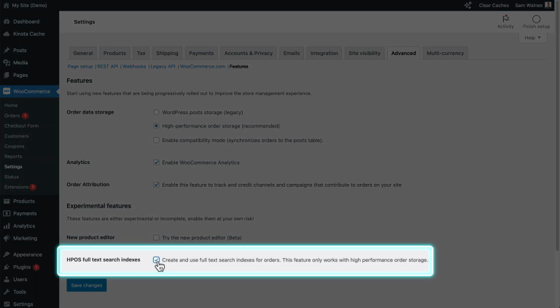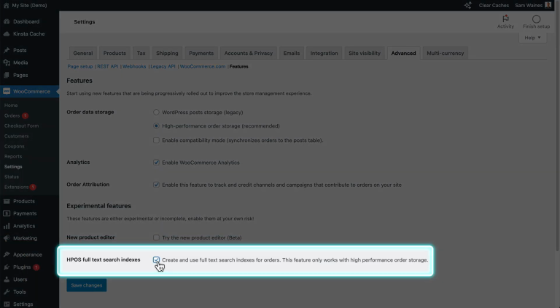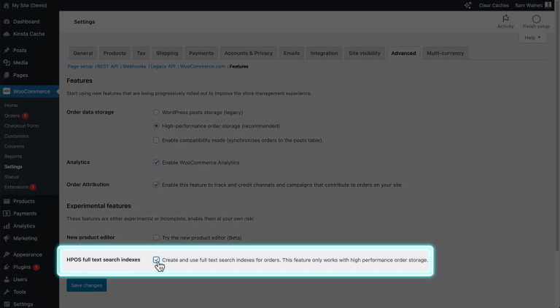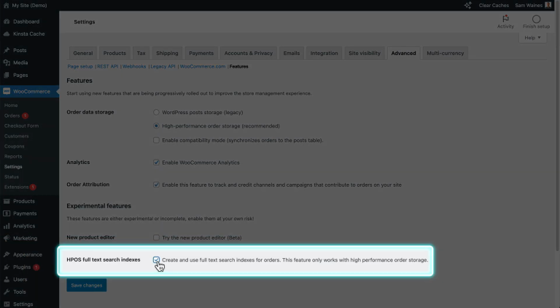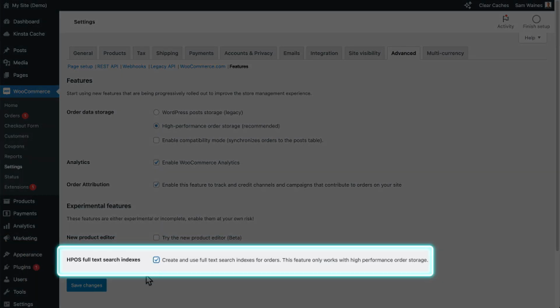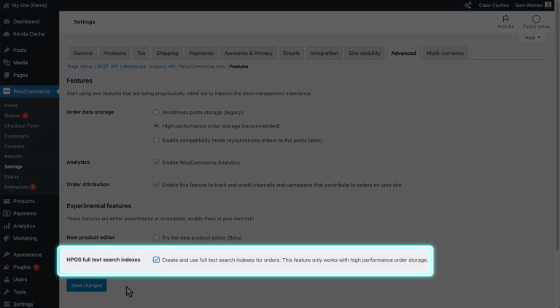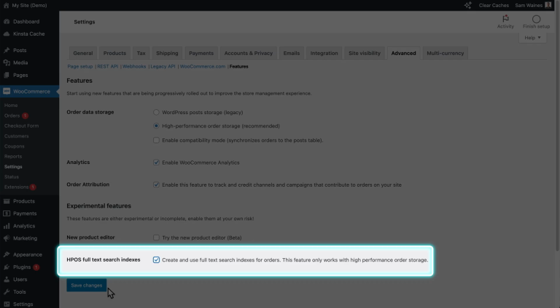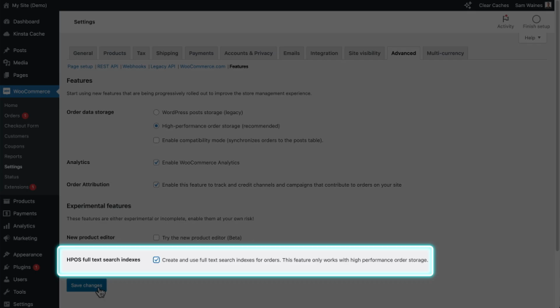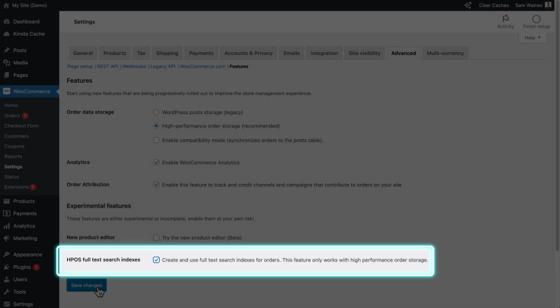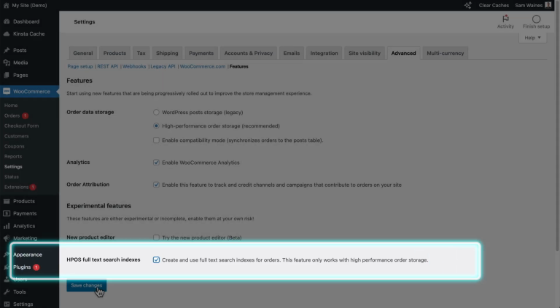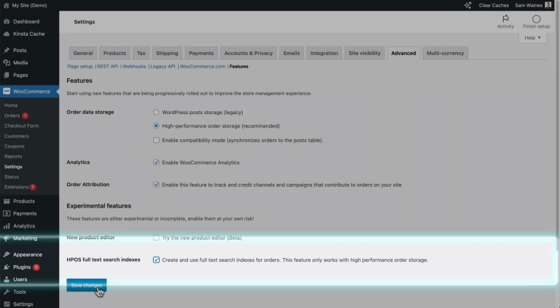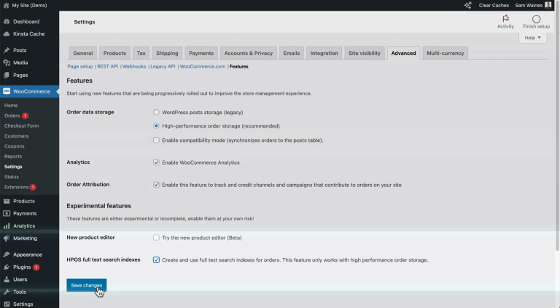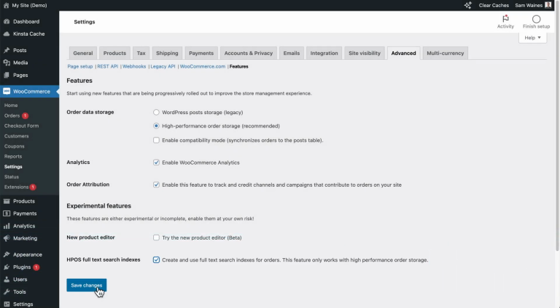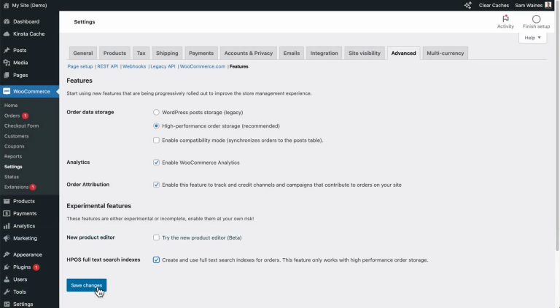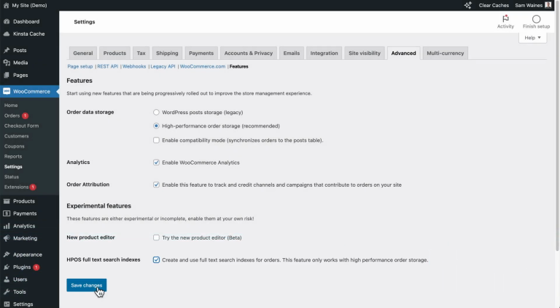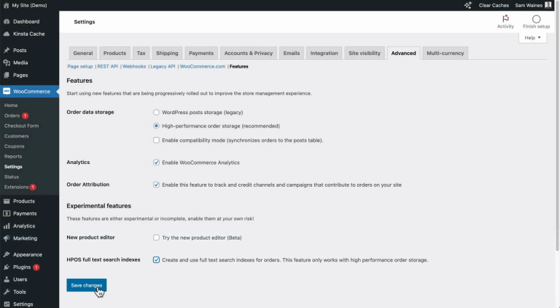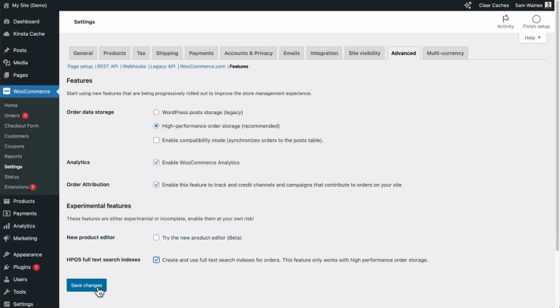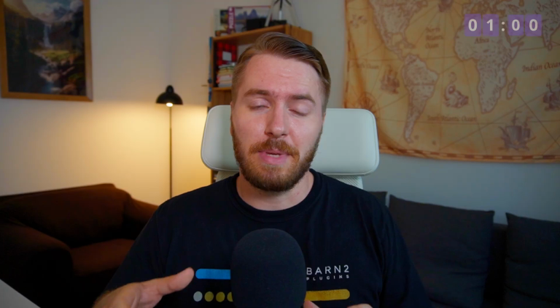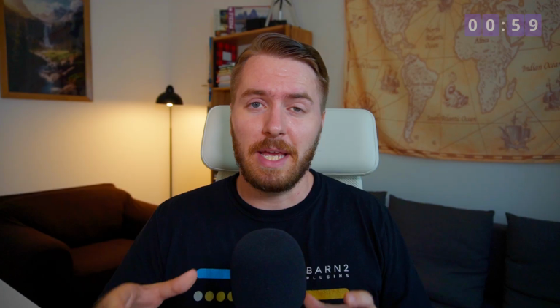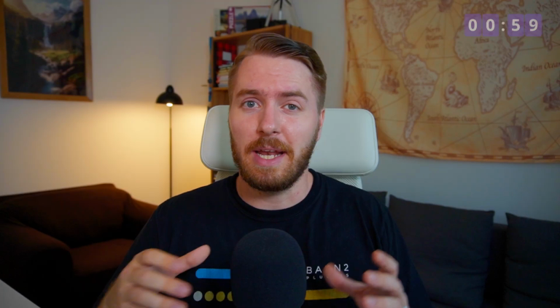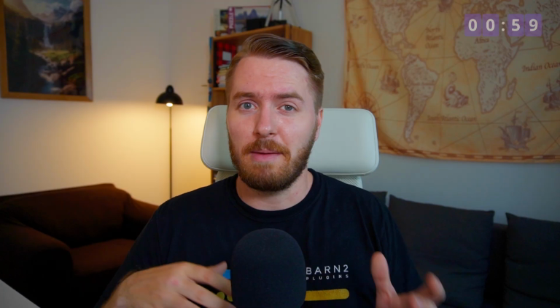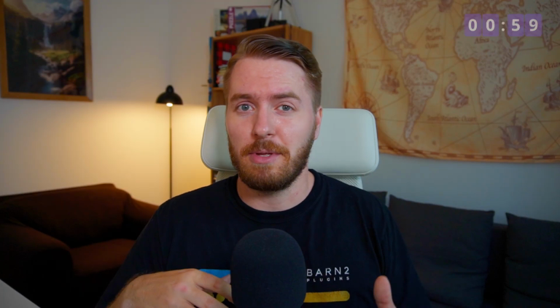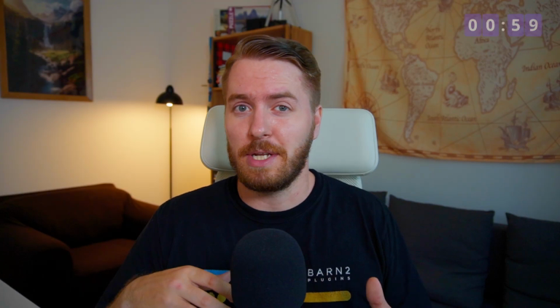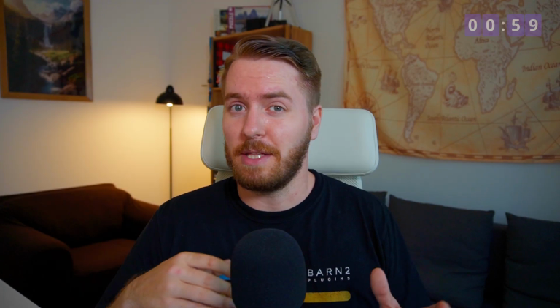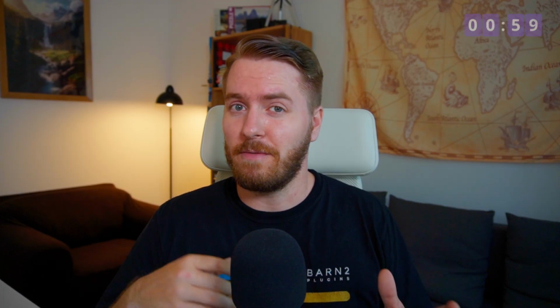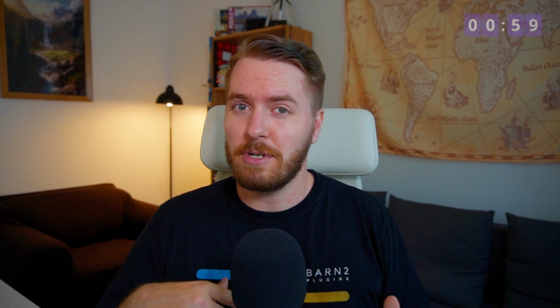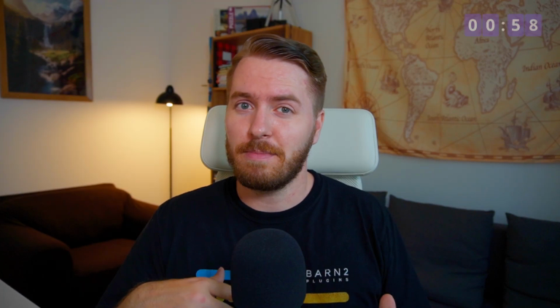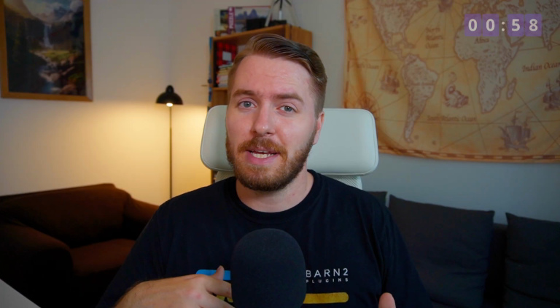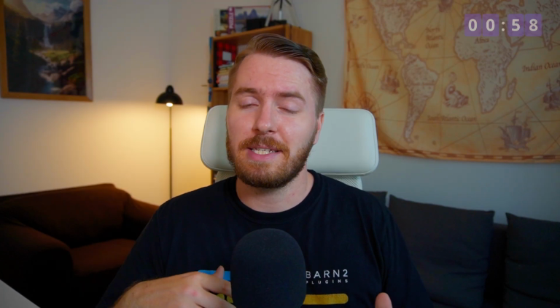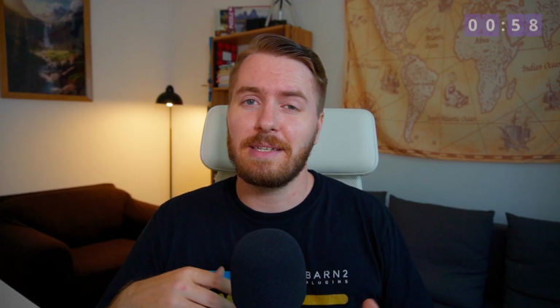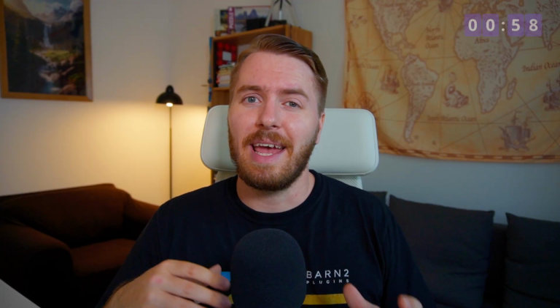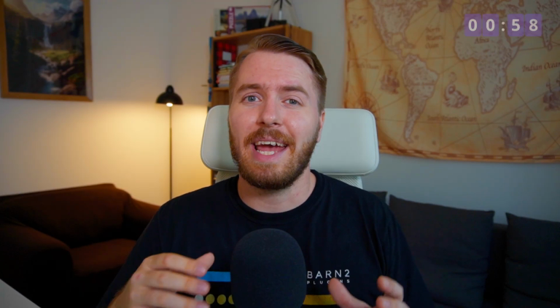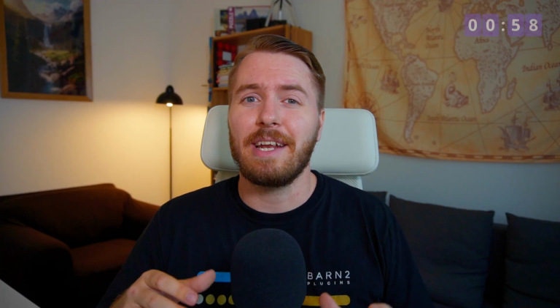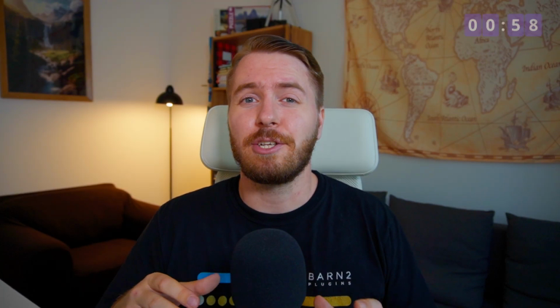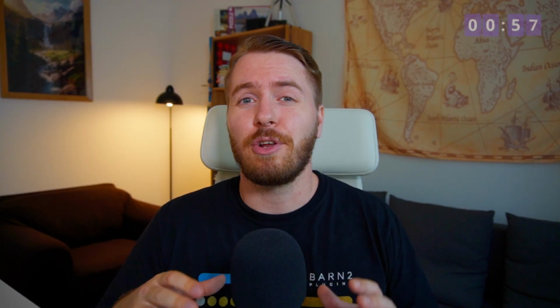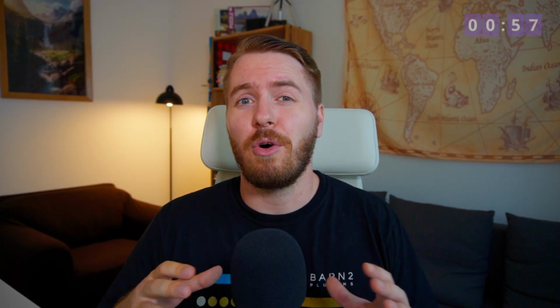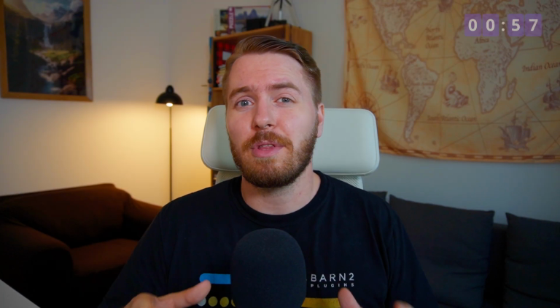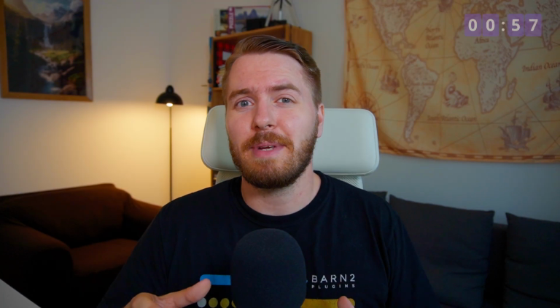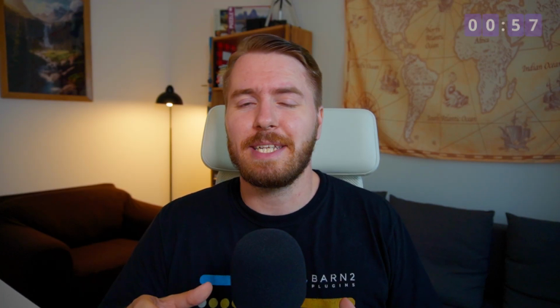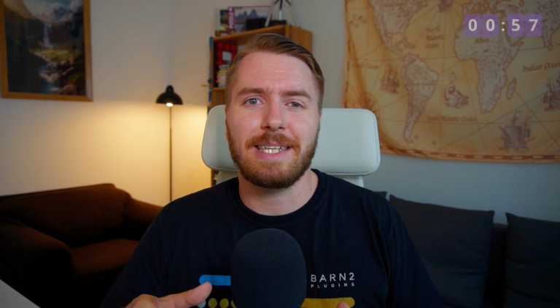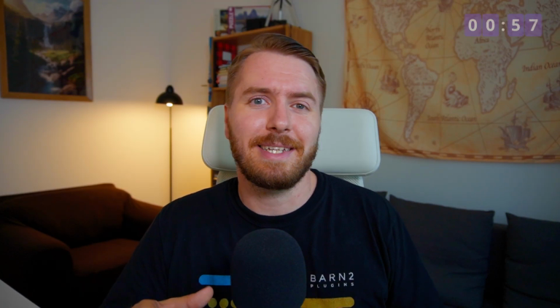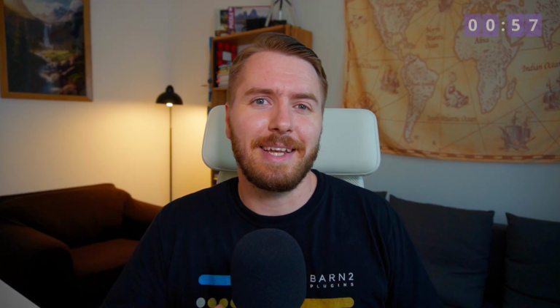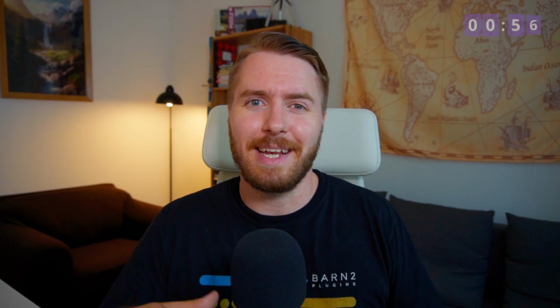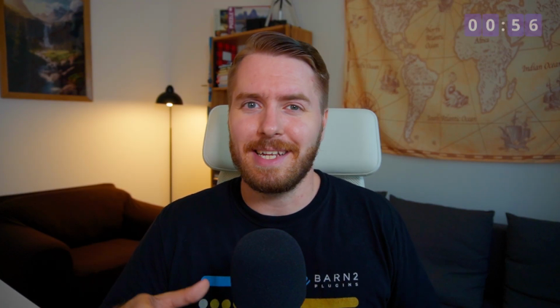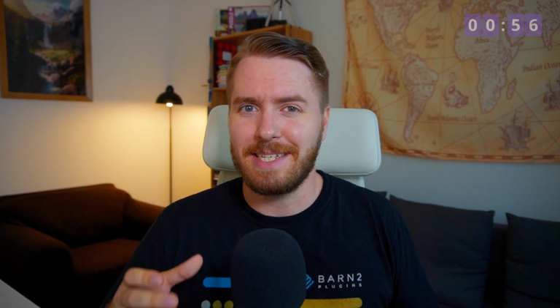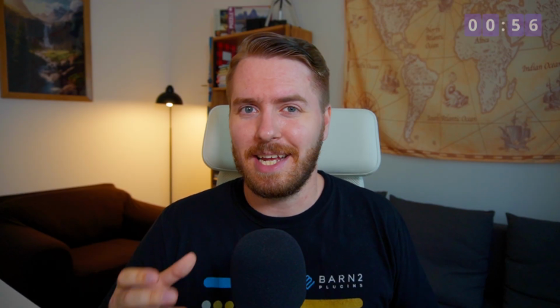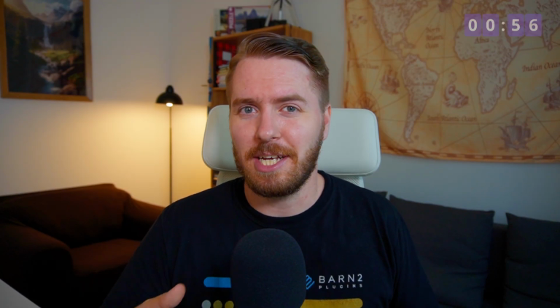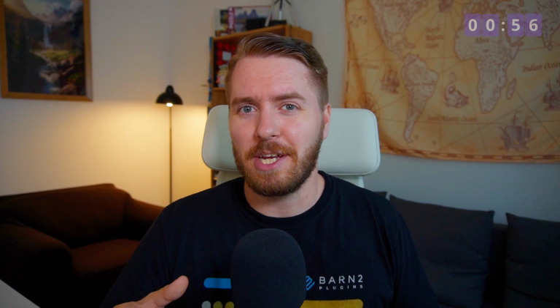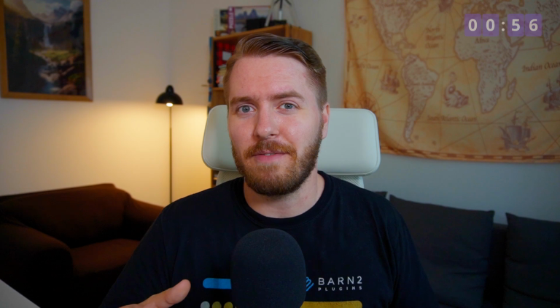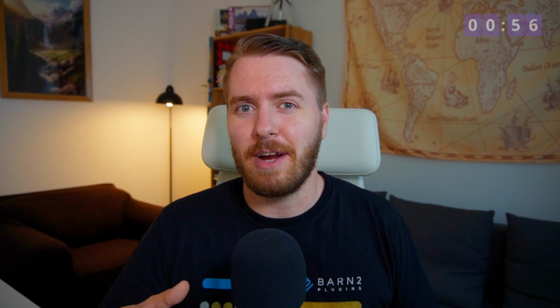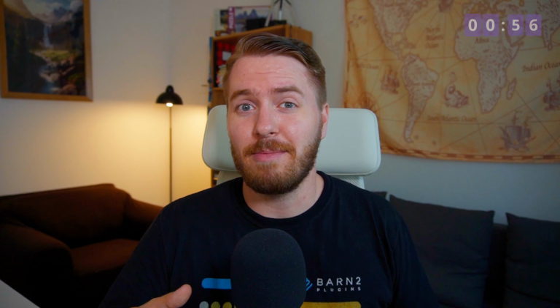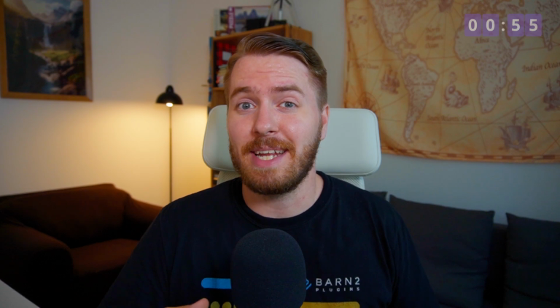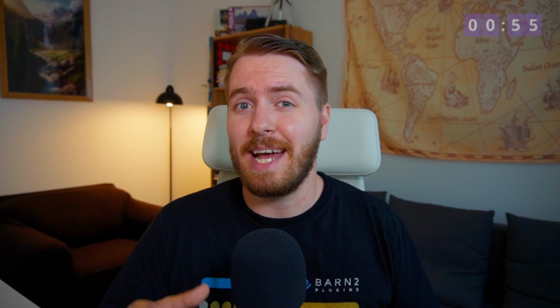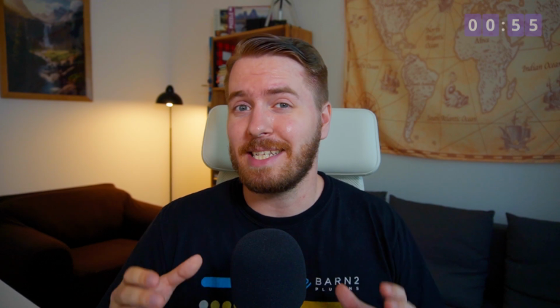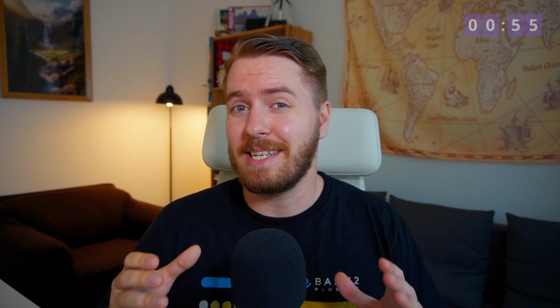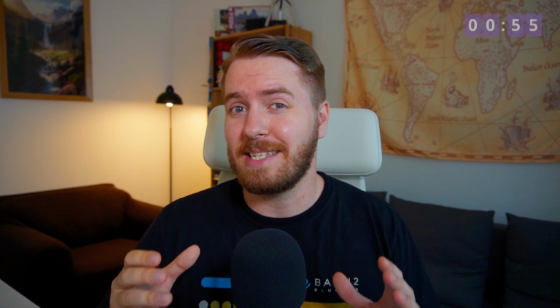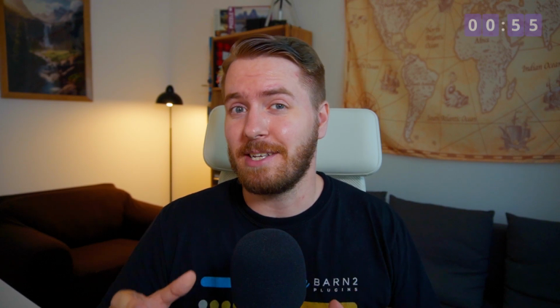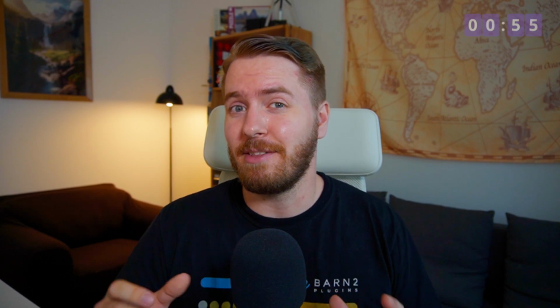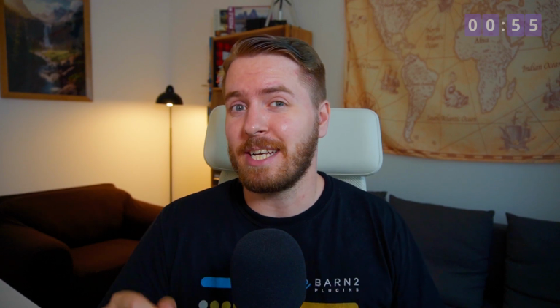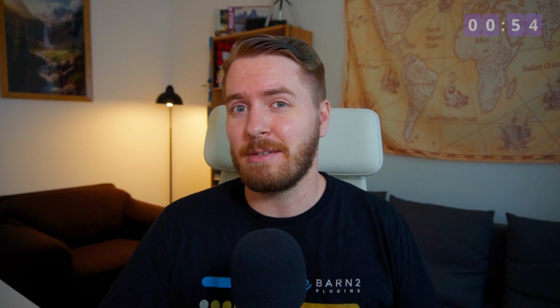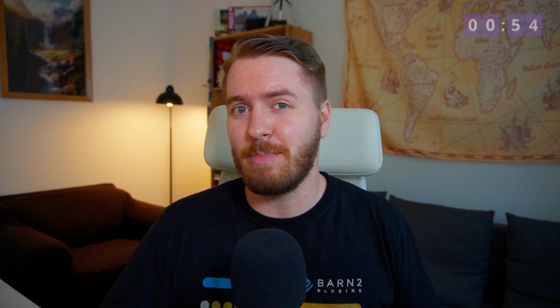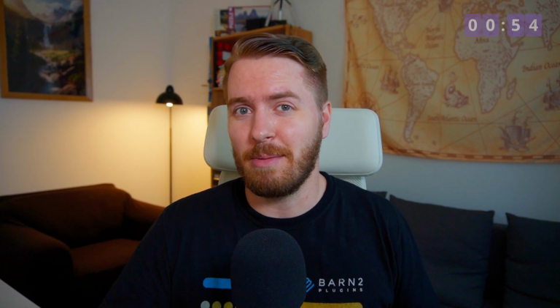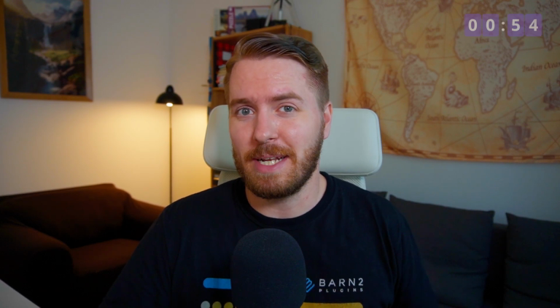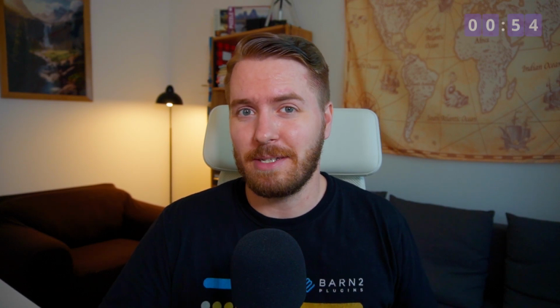Note this feature requires HPOS to be enabled in the first place, and it should only be tested in a staging environment as it's still experimental.